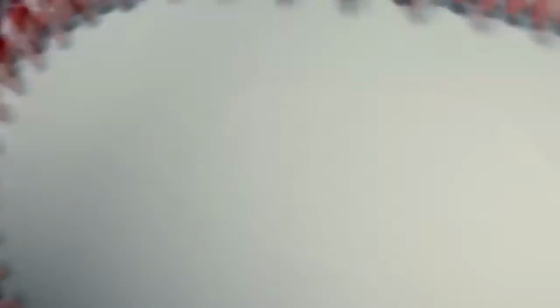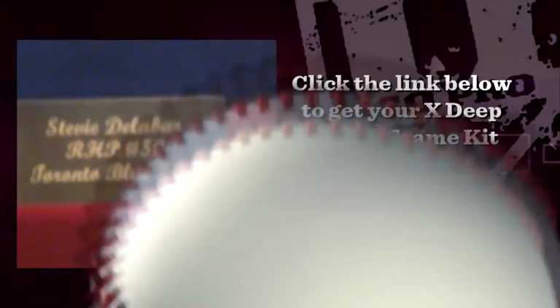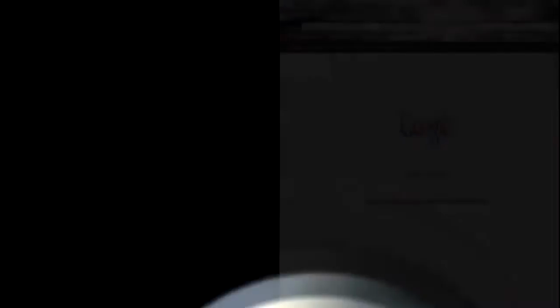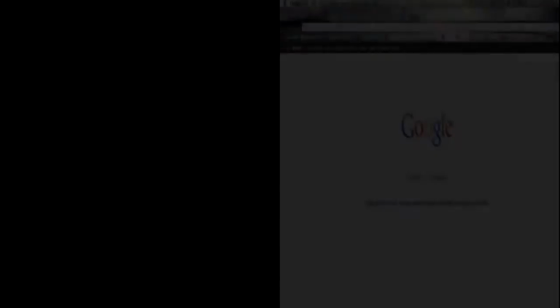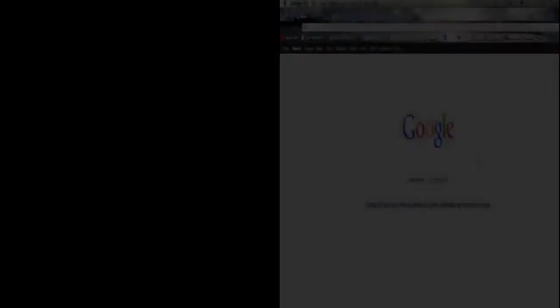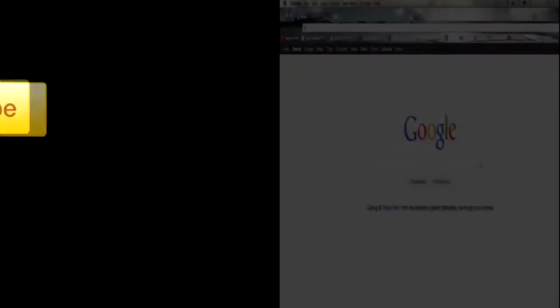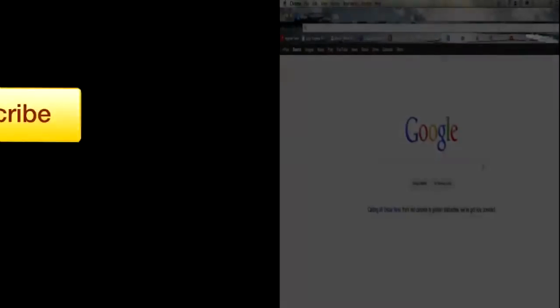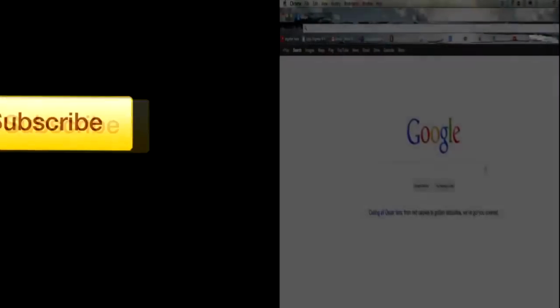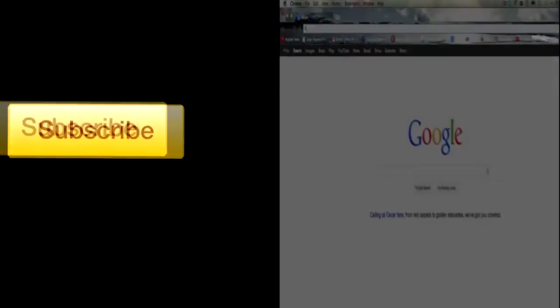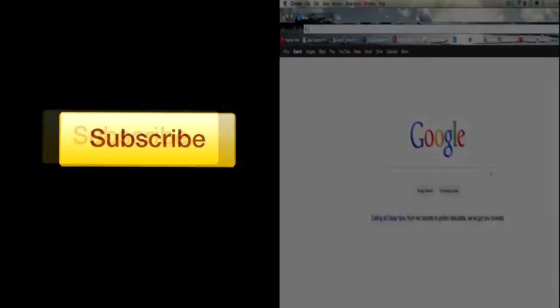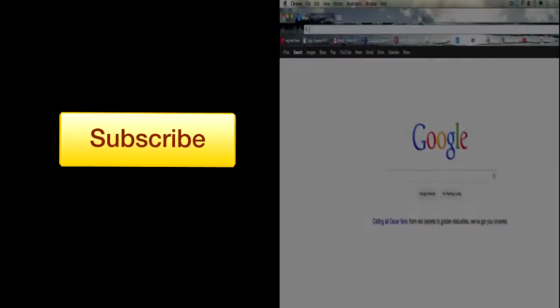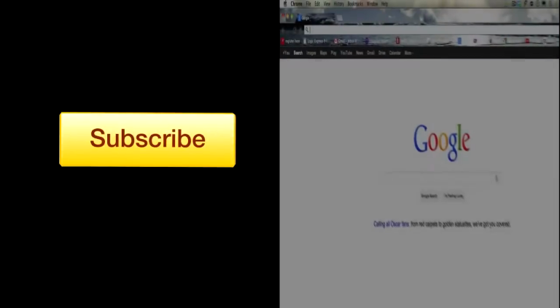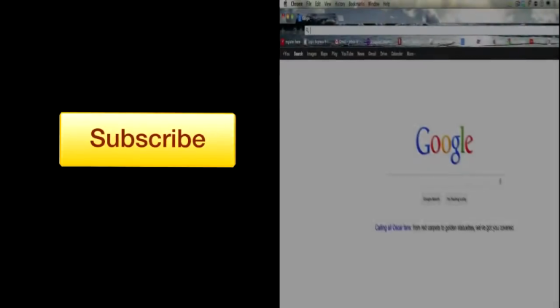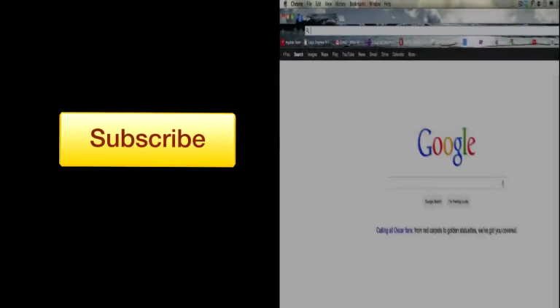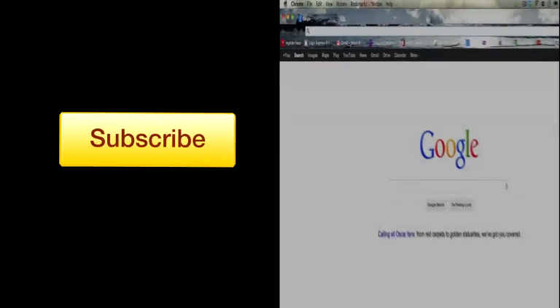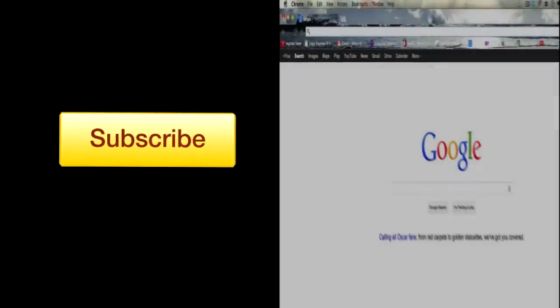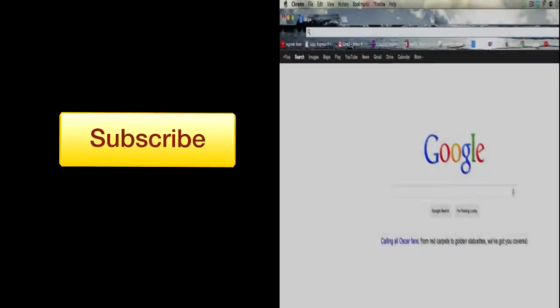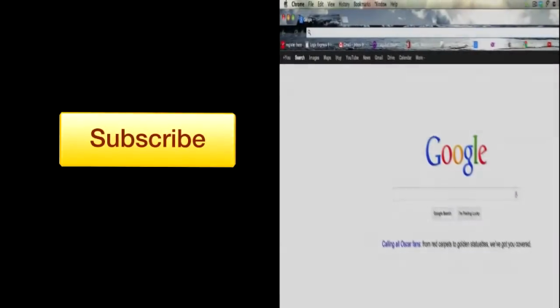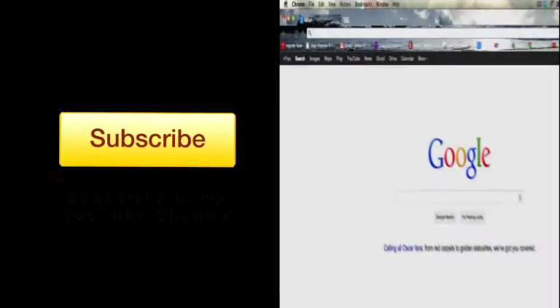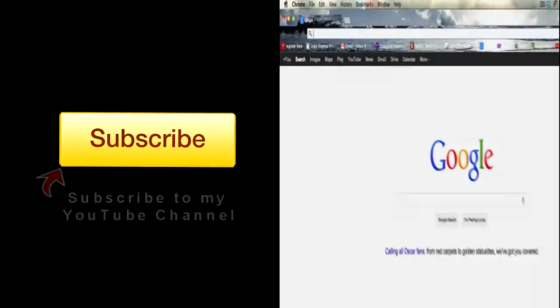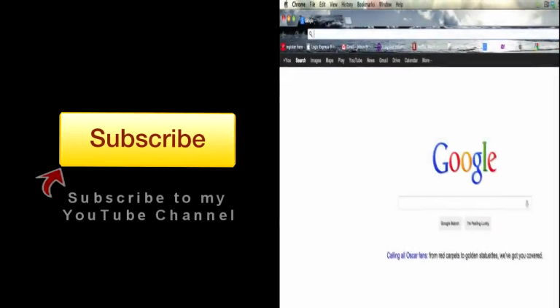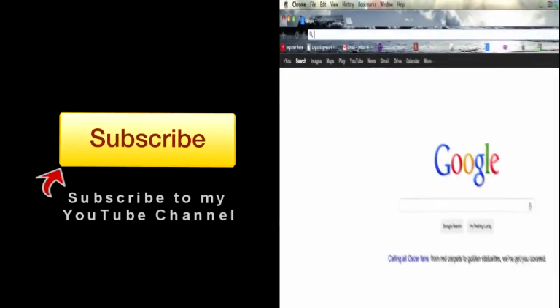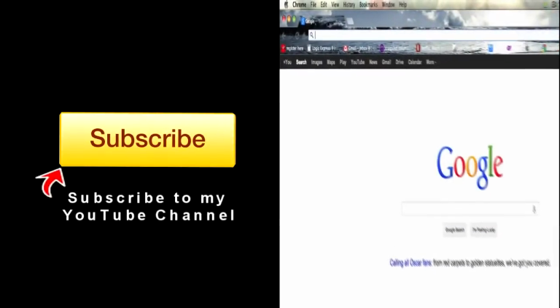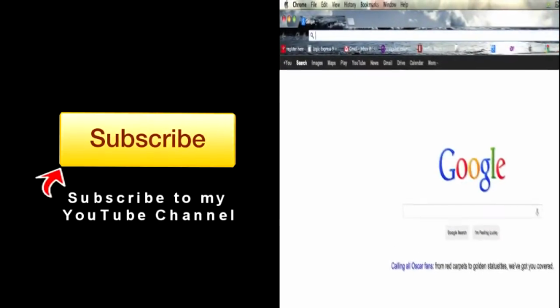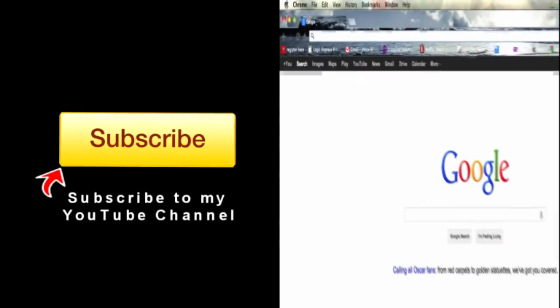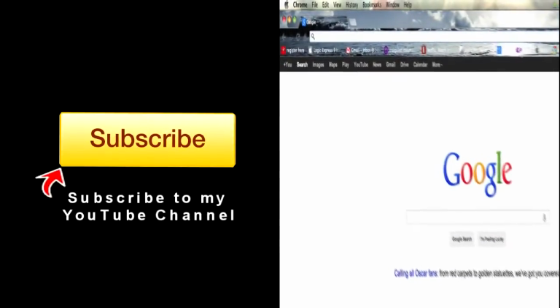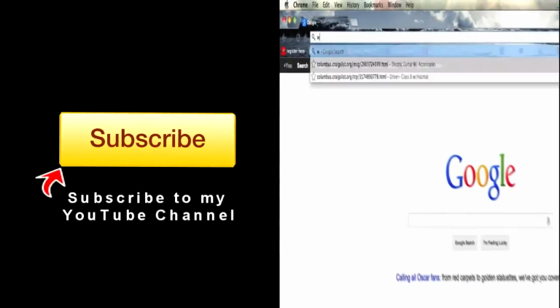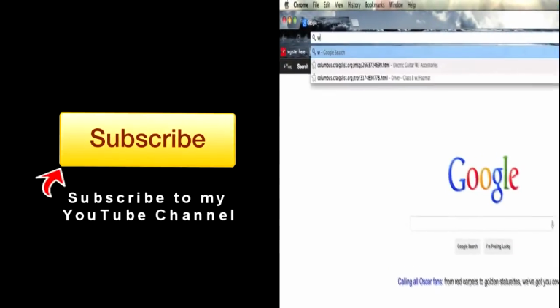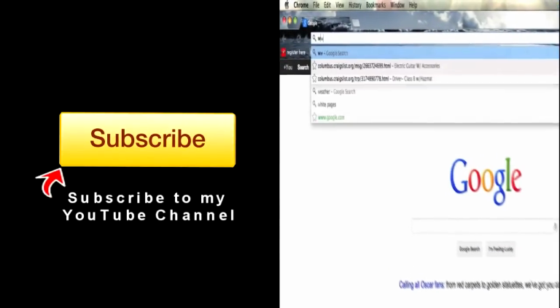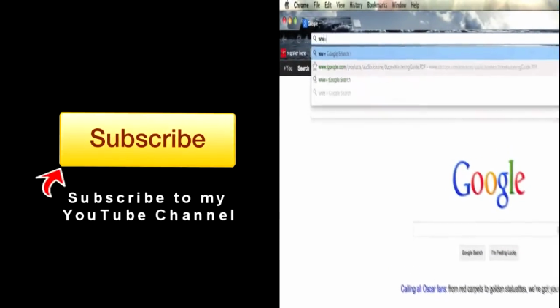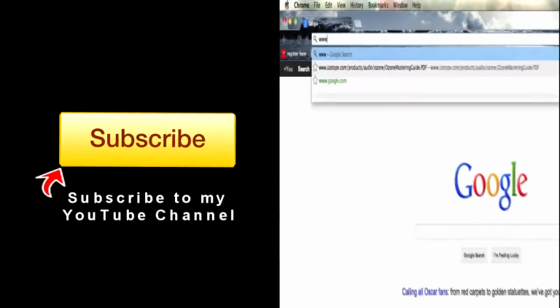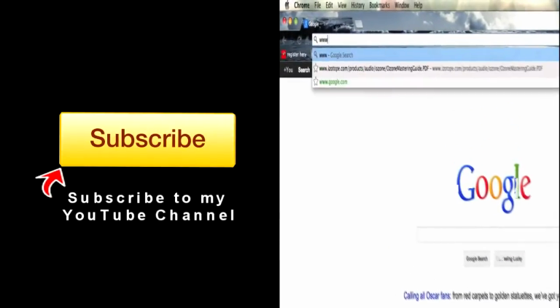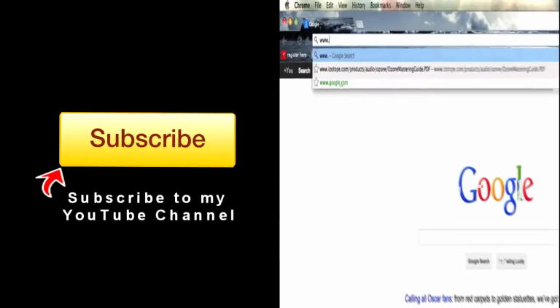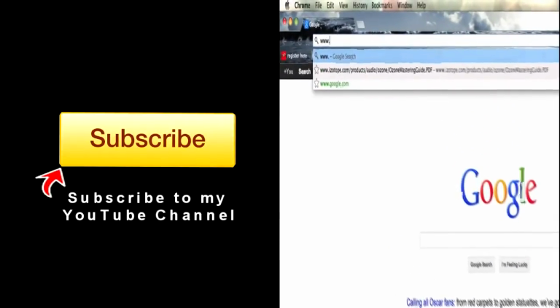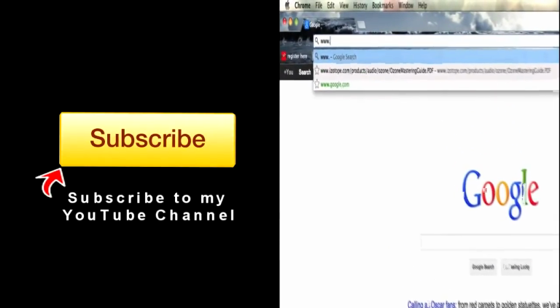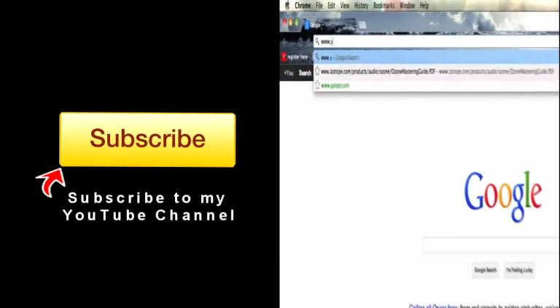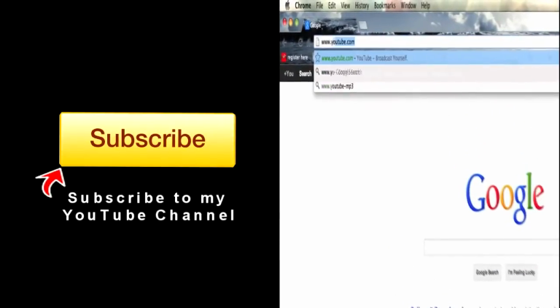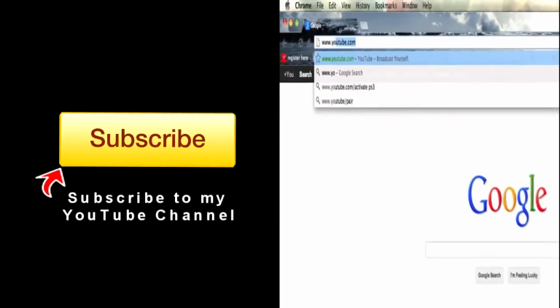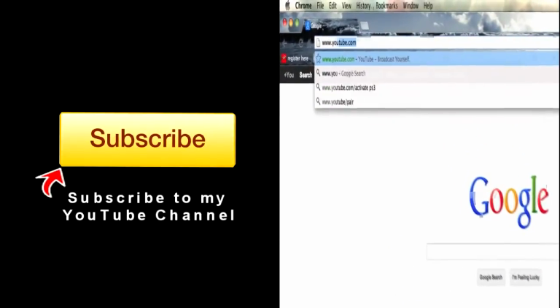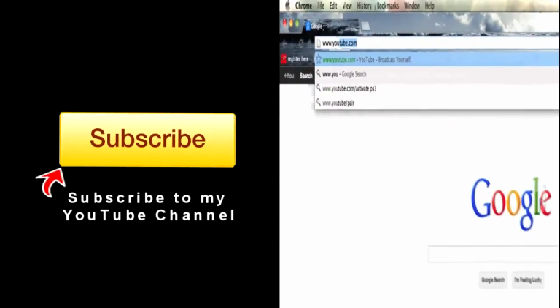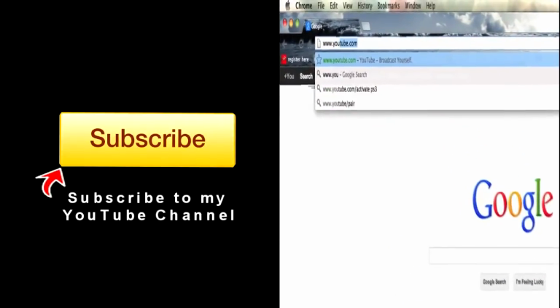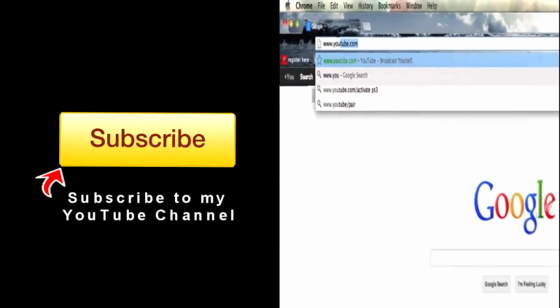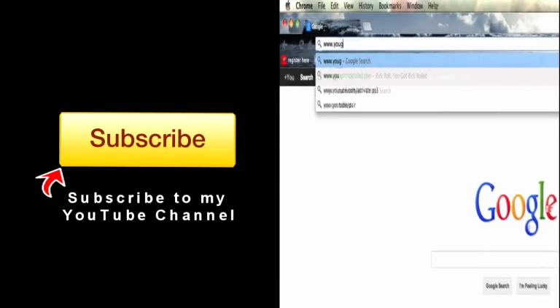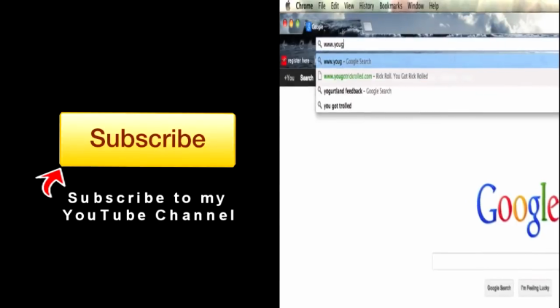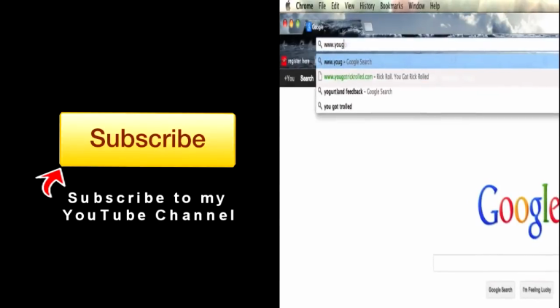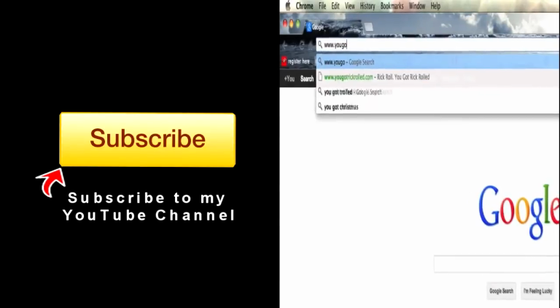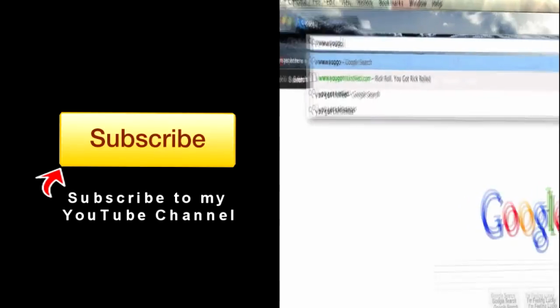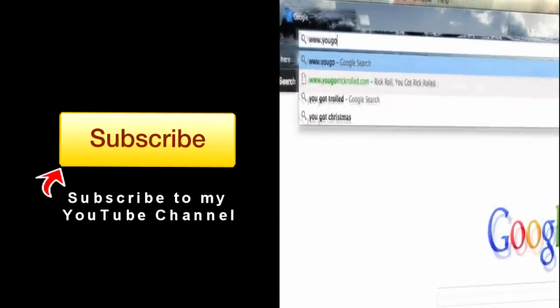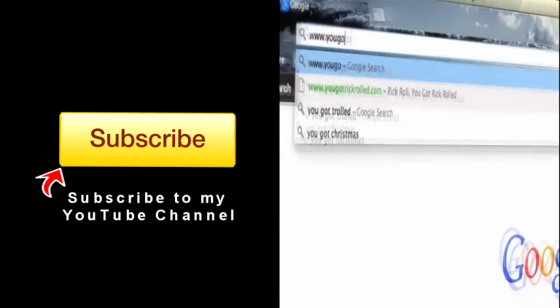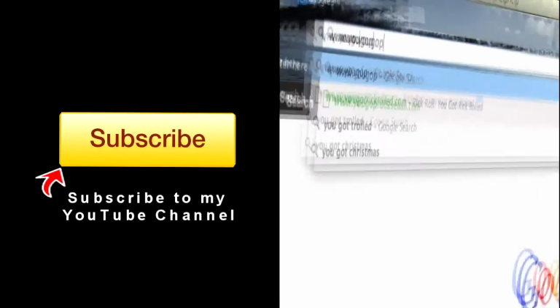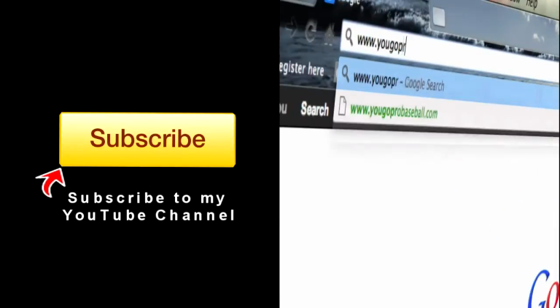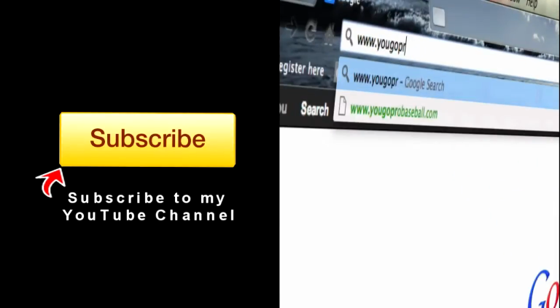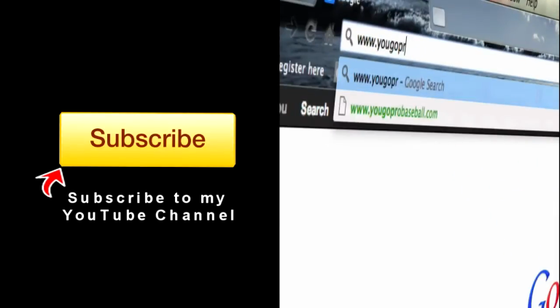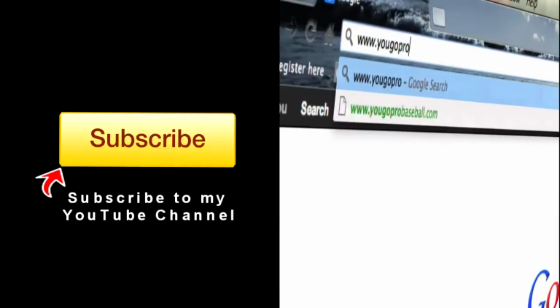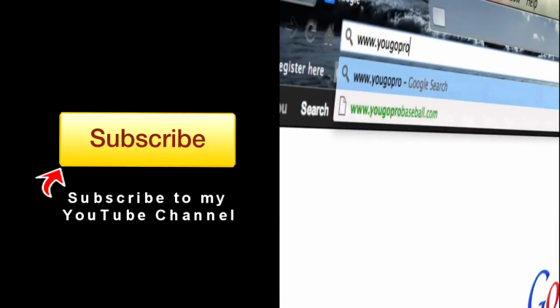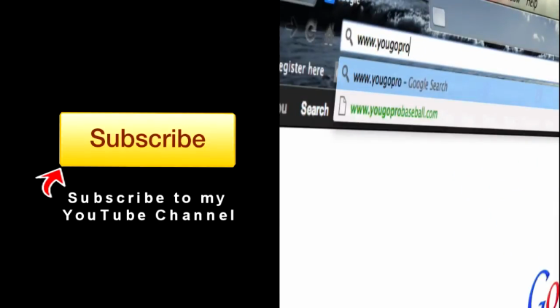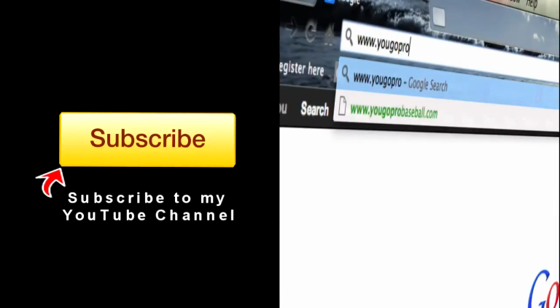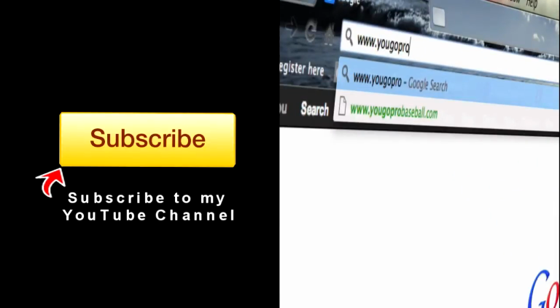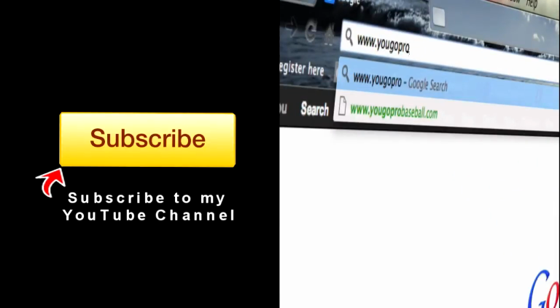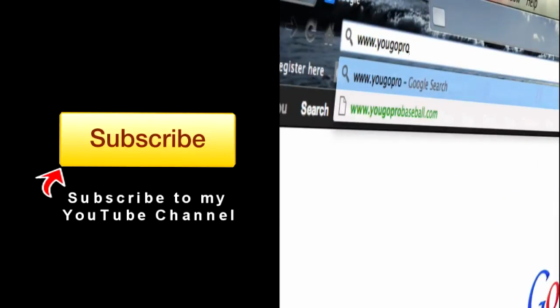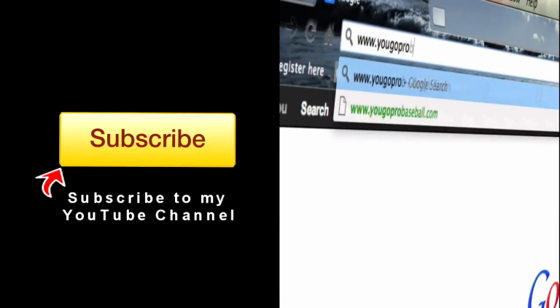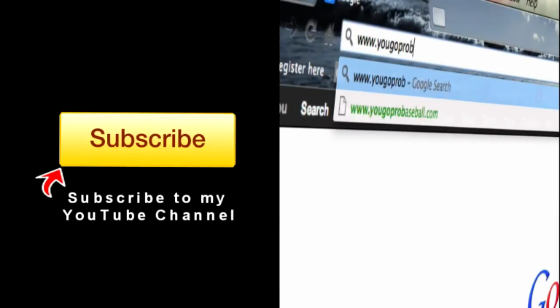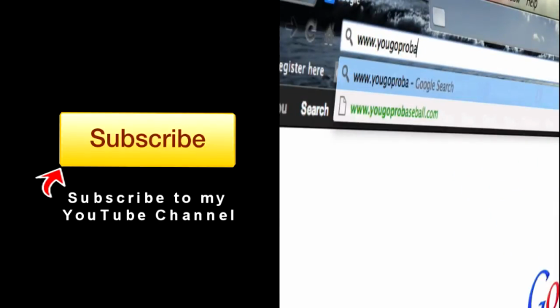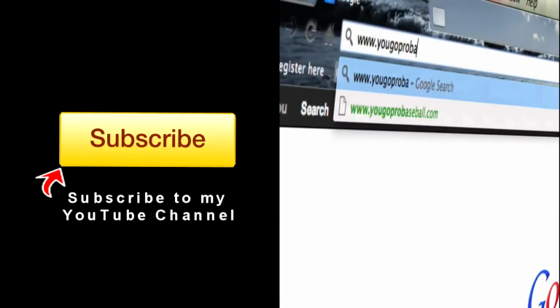If you found this video helpful, please subscribe and then join the free newsletter at ugoprobaseball.com.